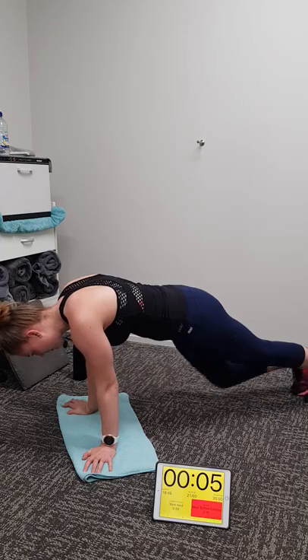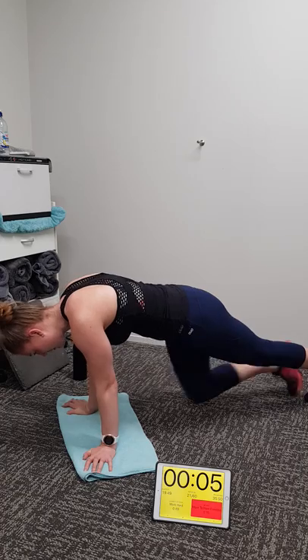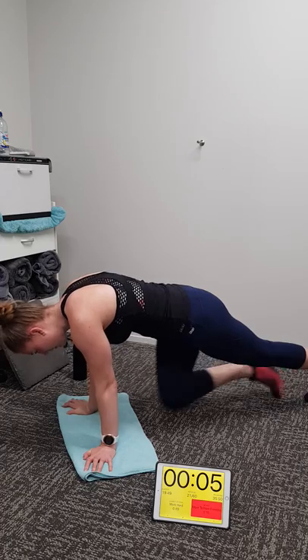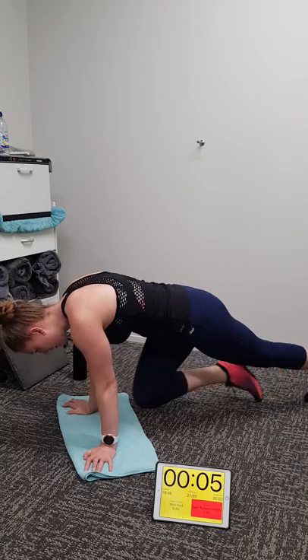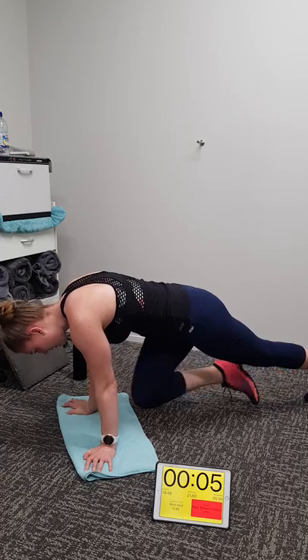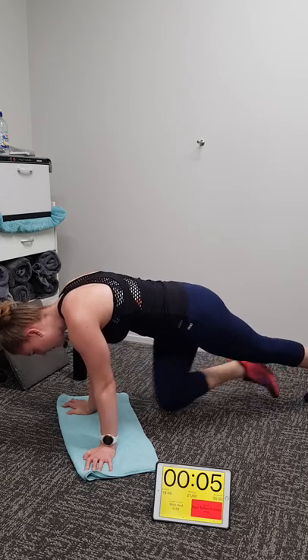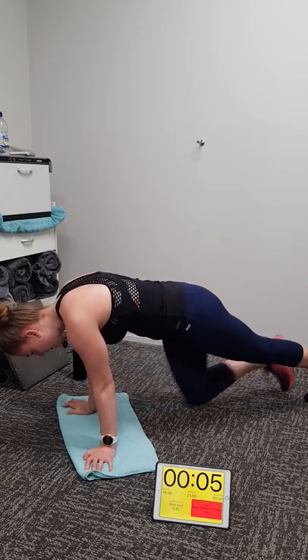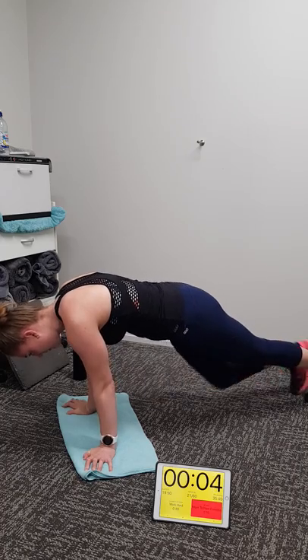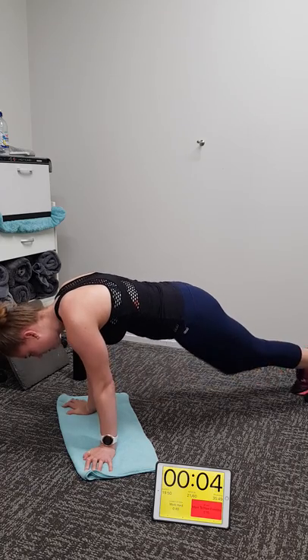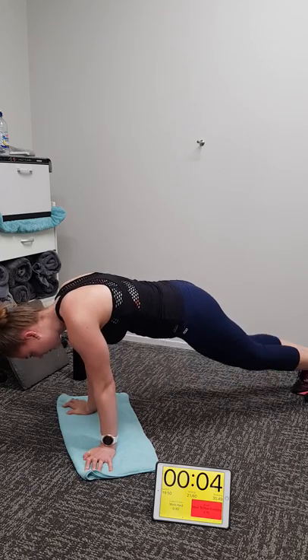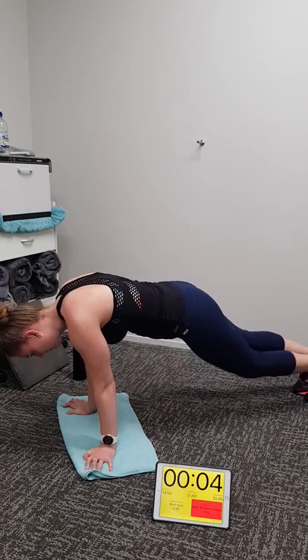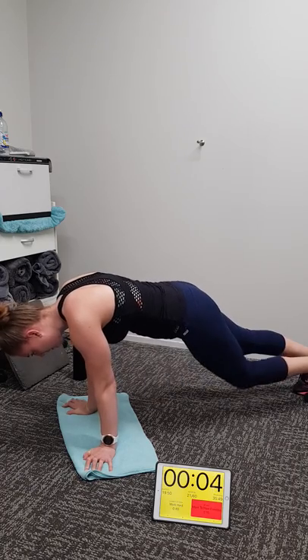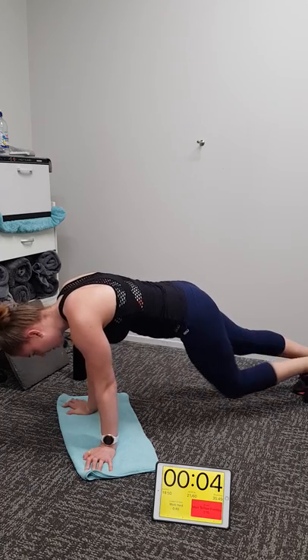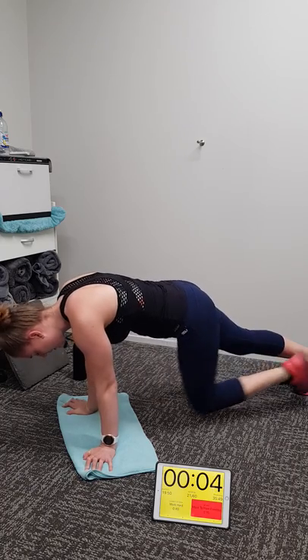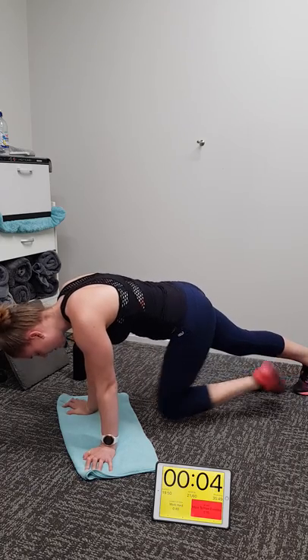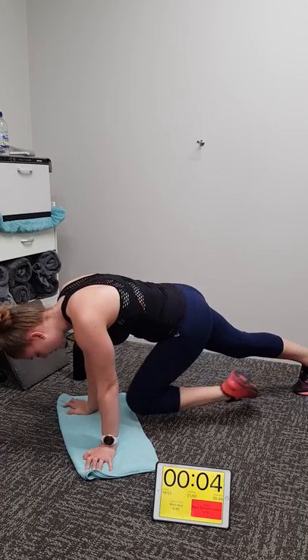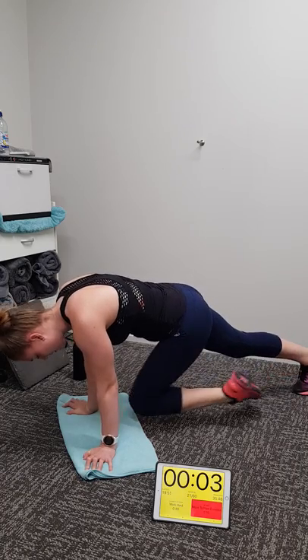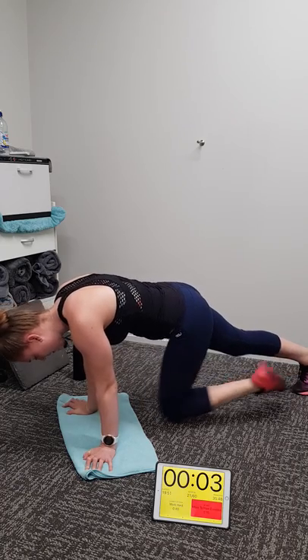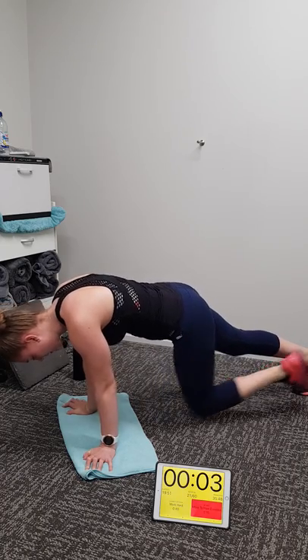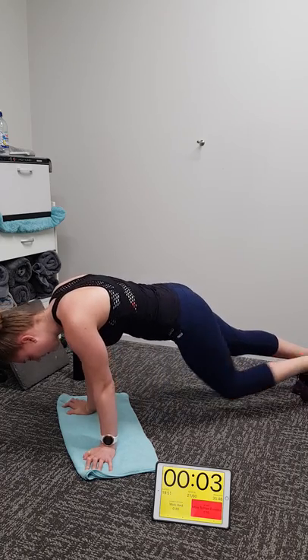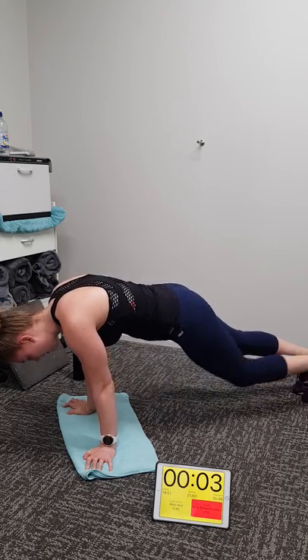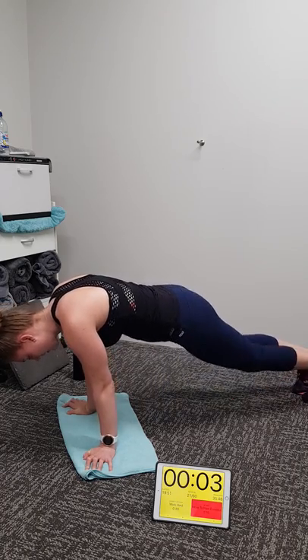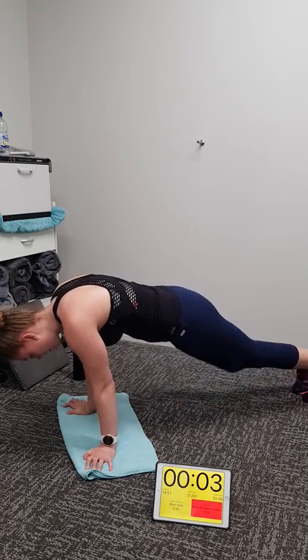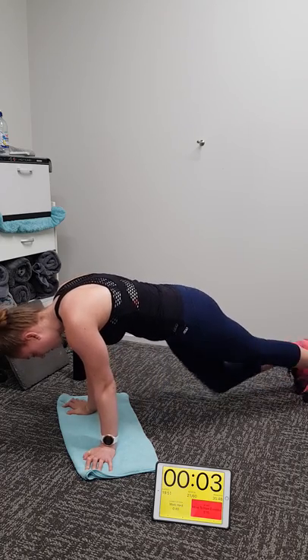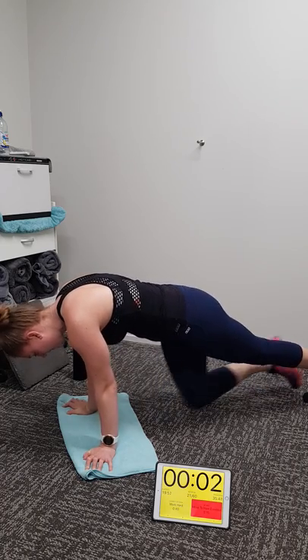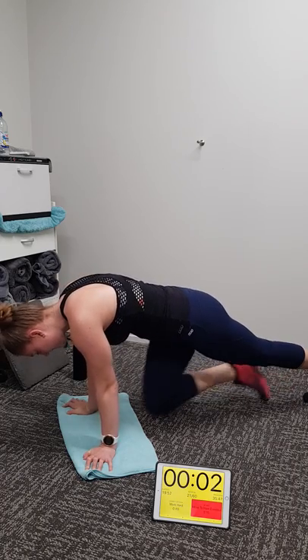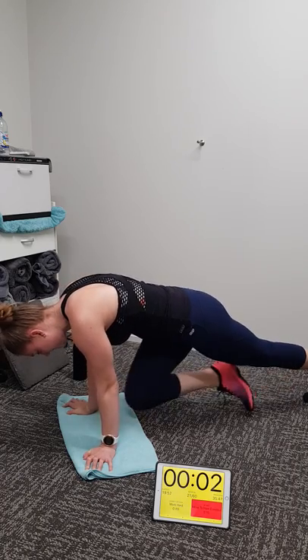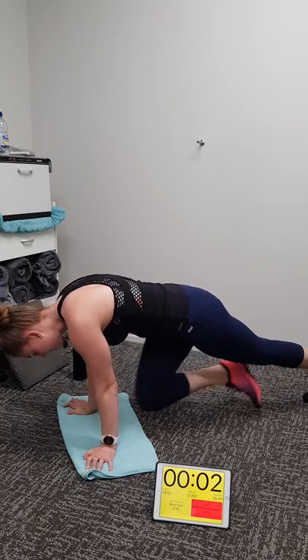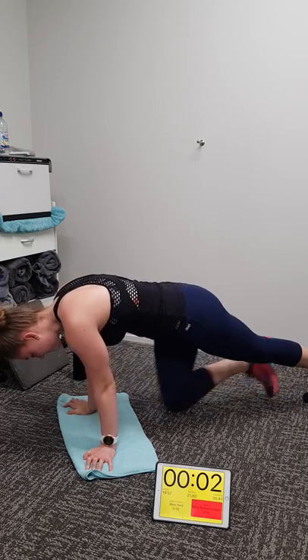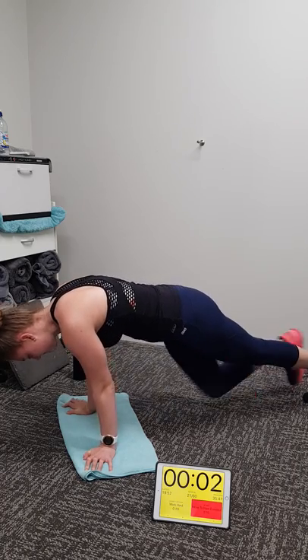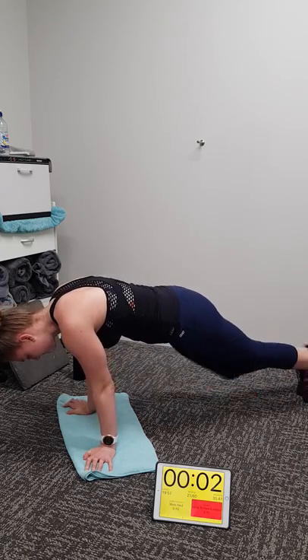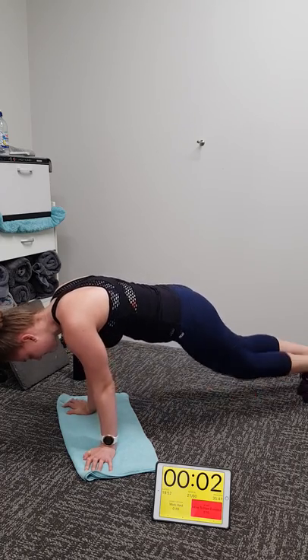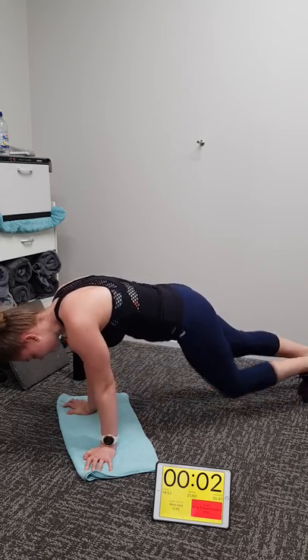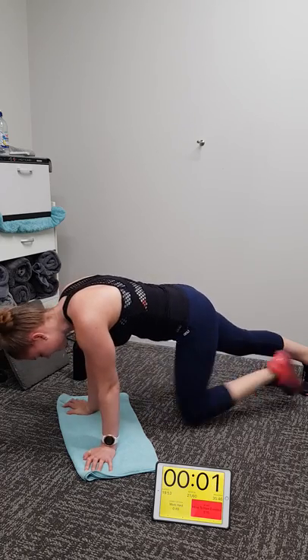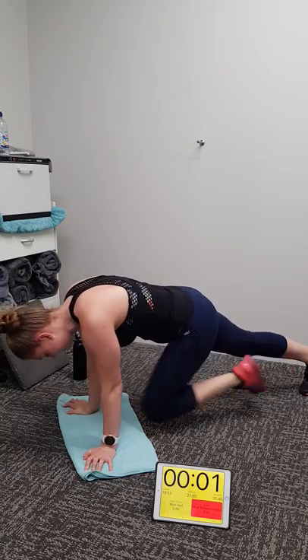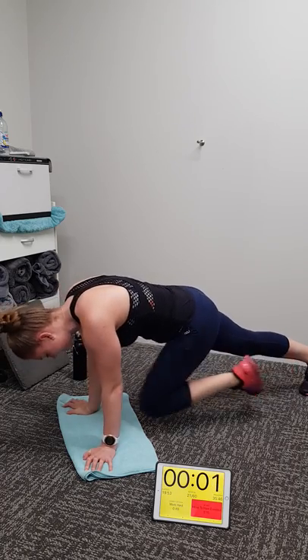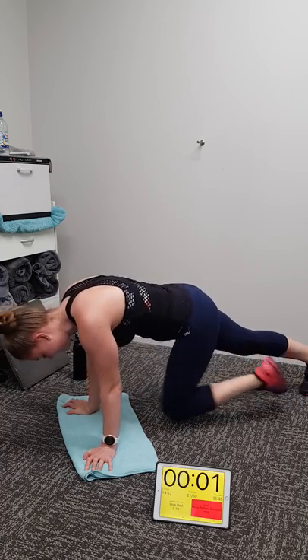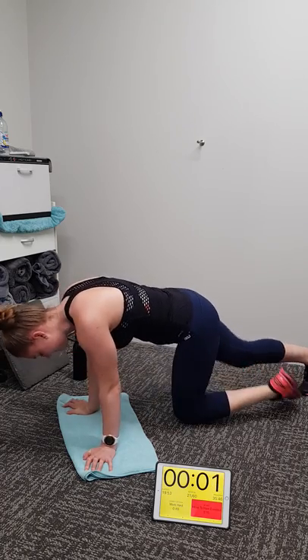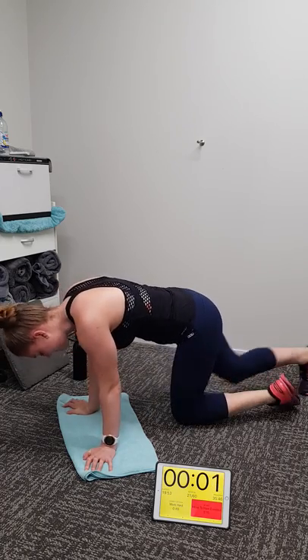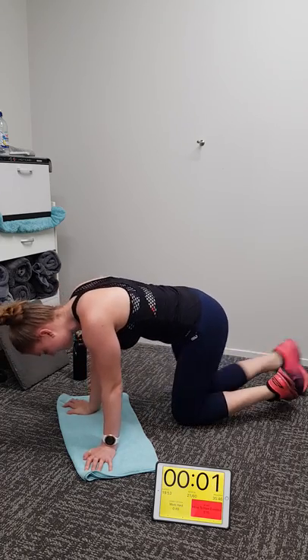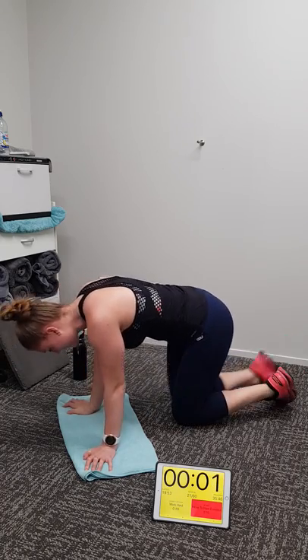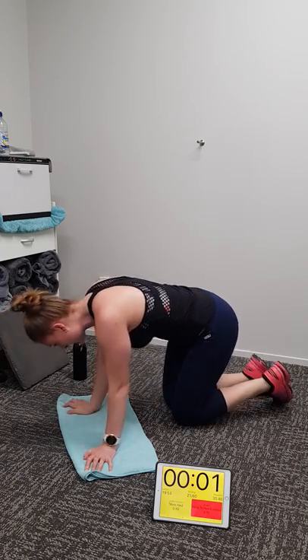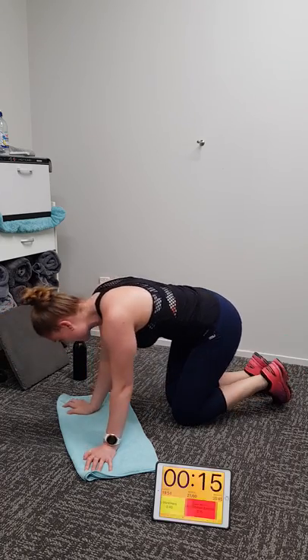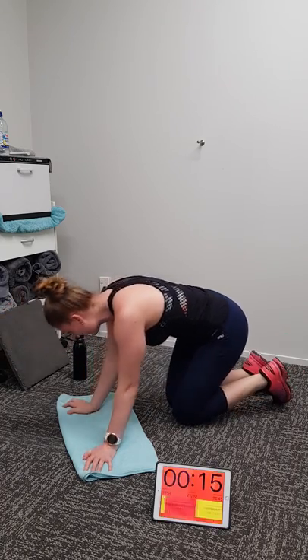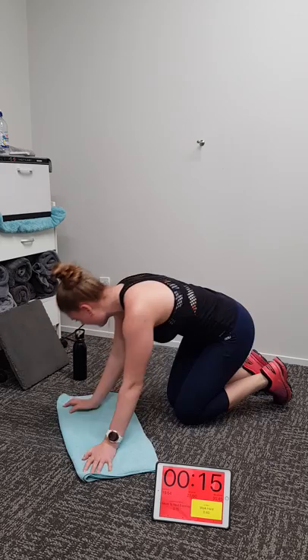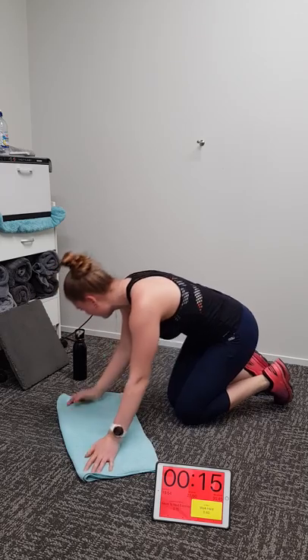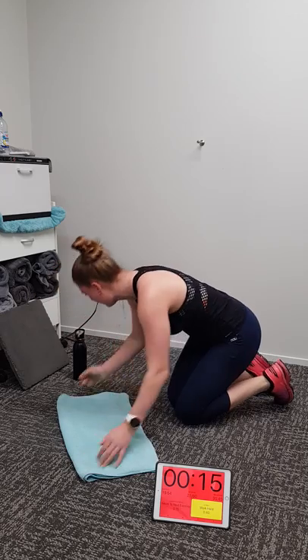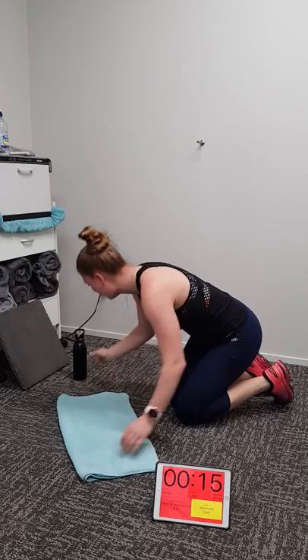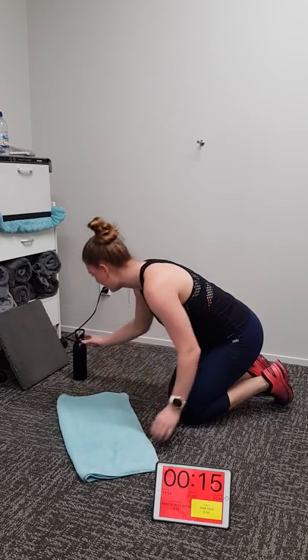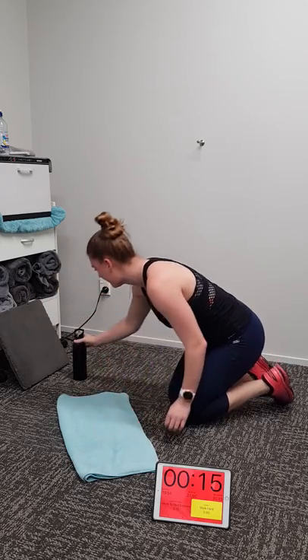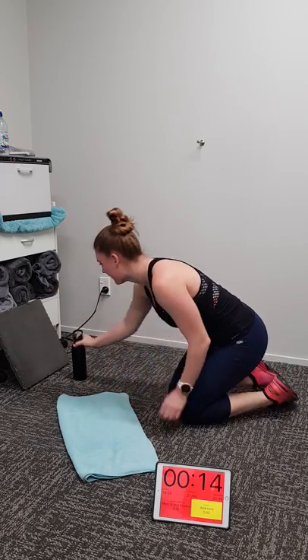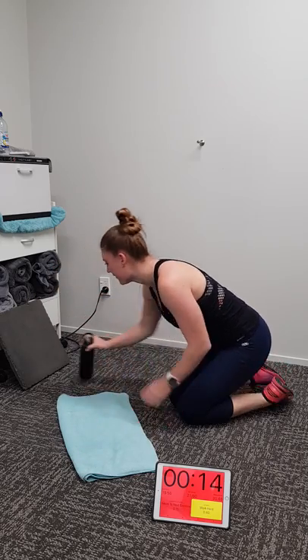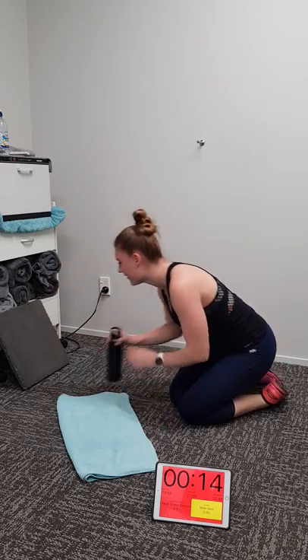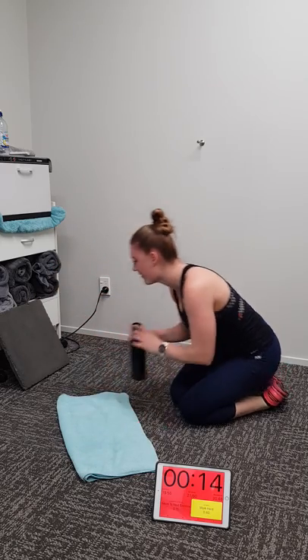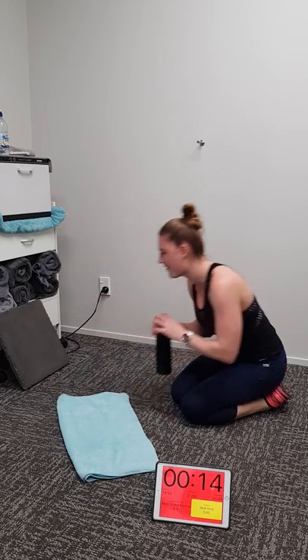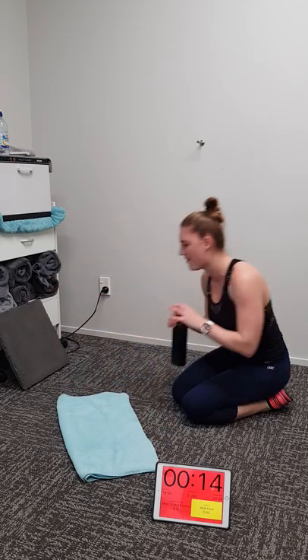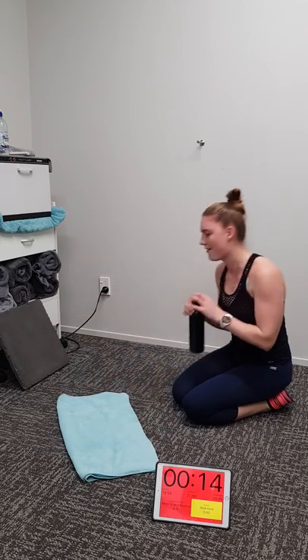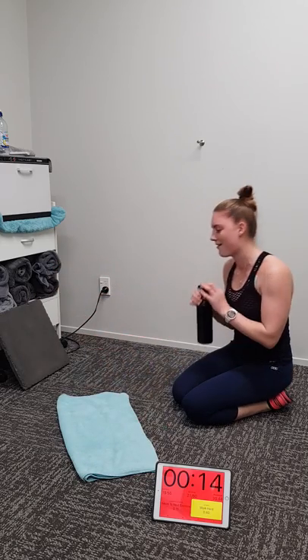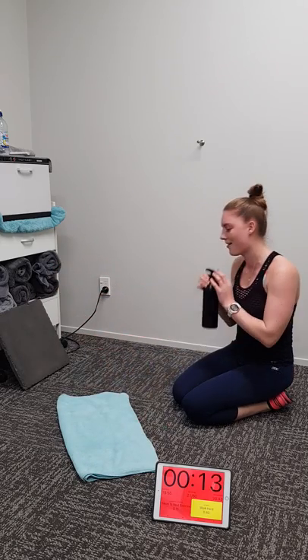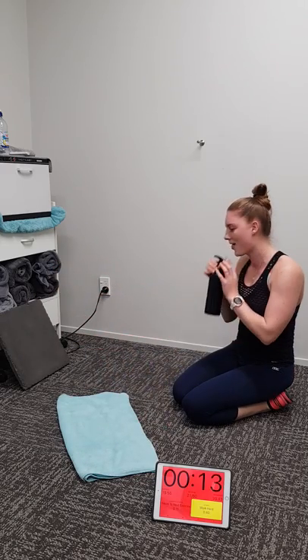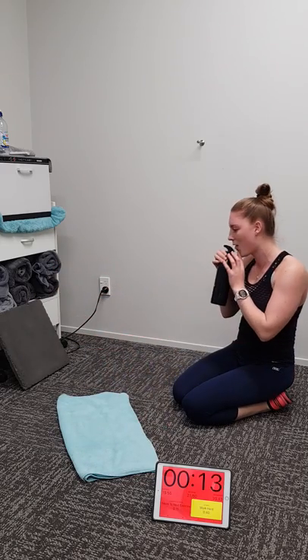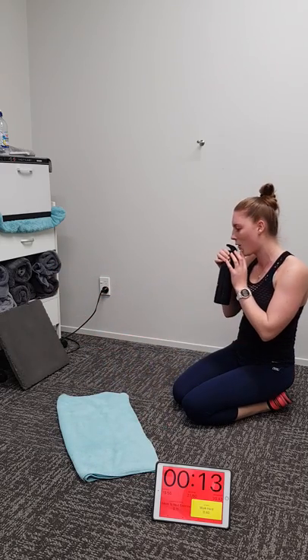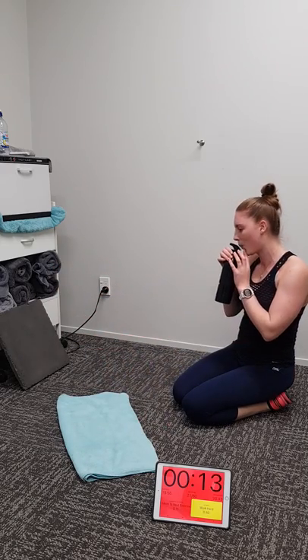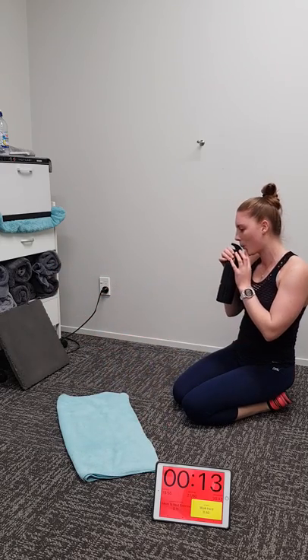Five, four, three, two, one. On your back Michaela — lying alternating leg lift.